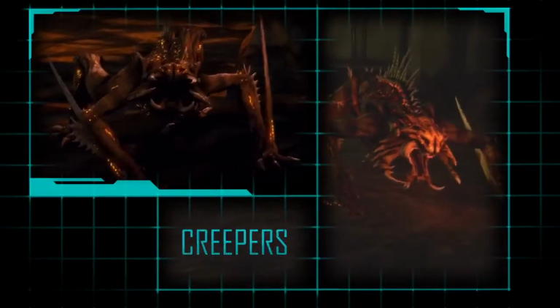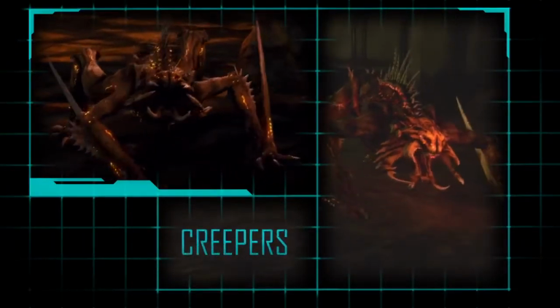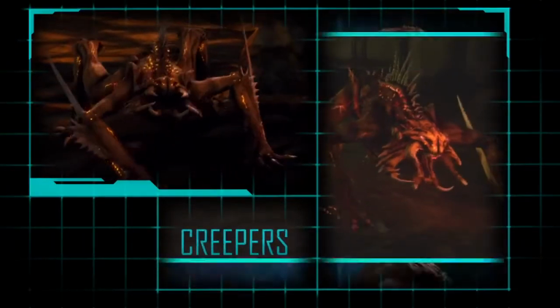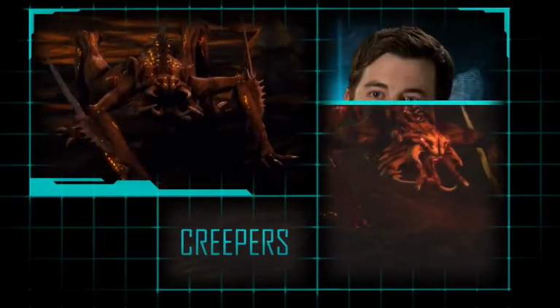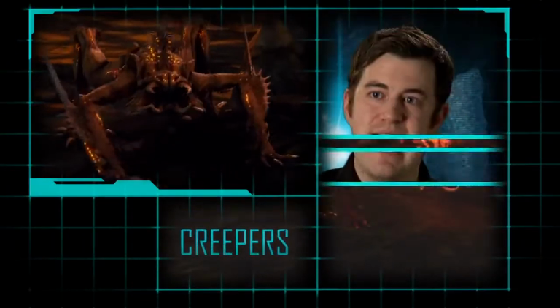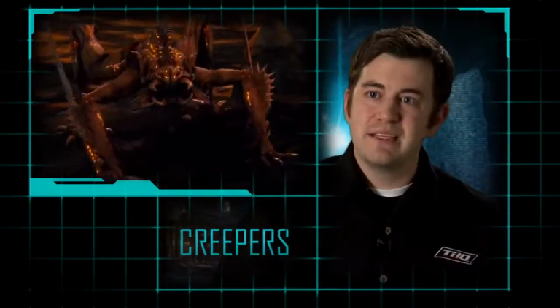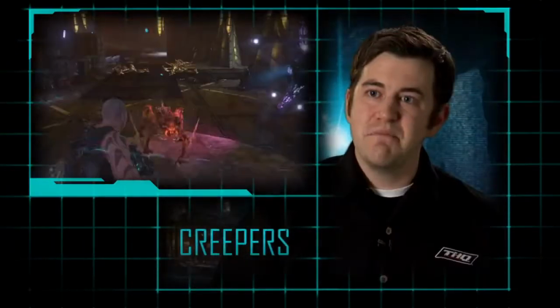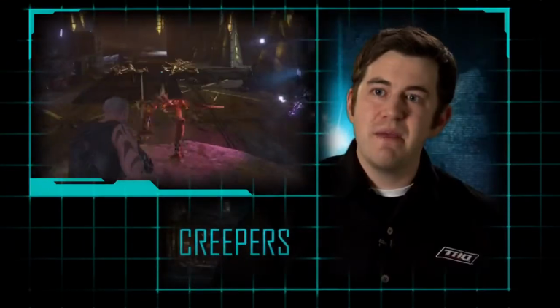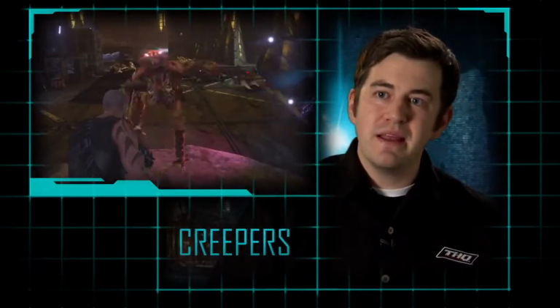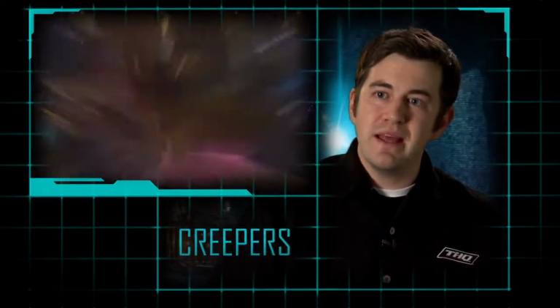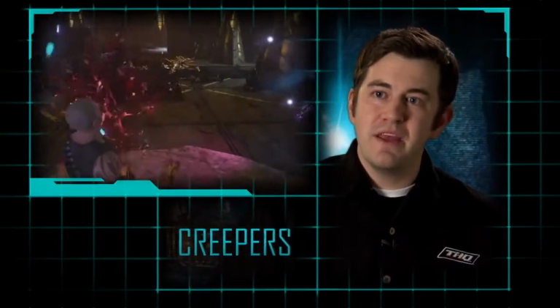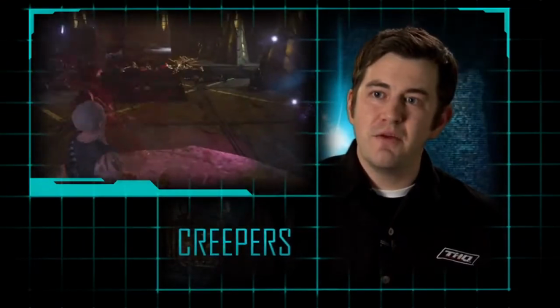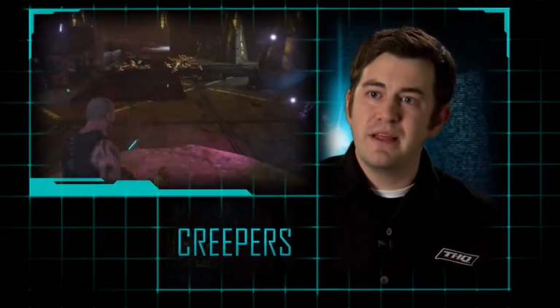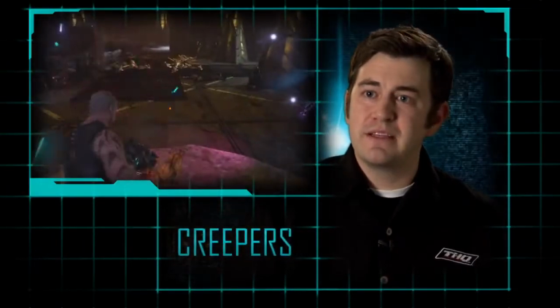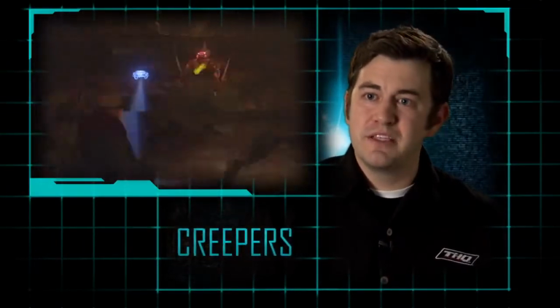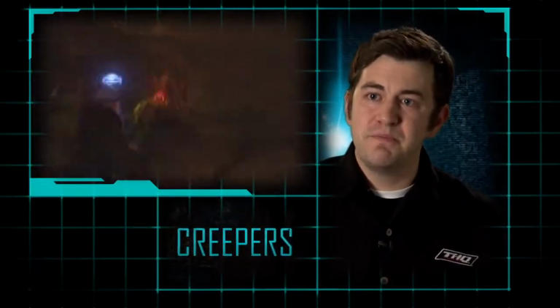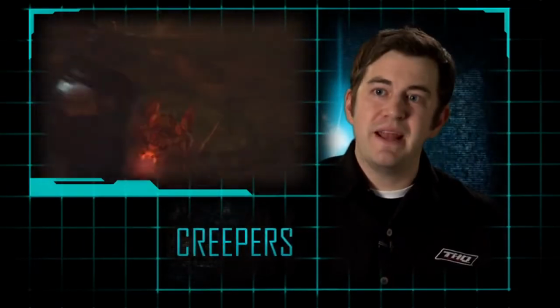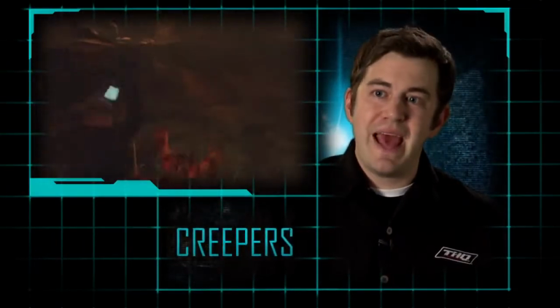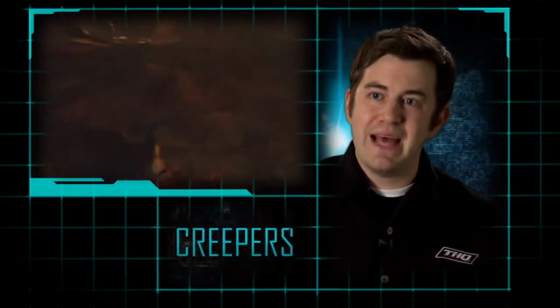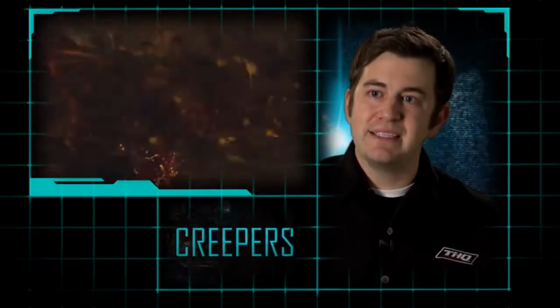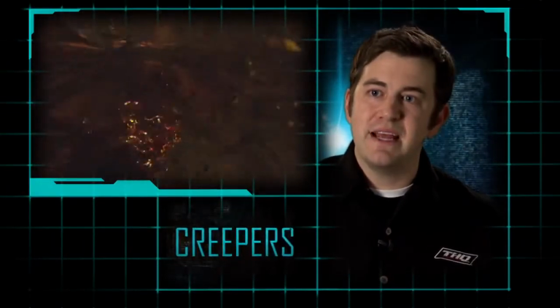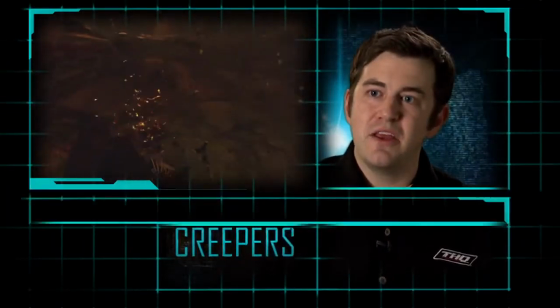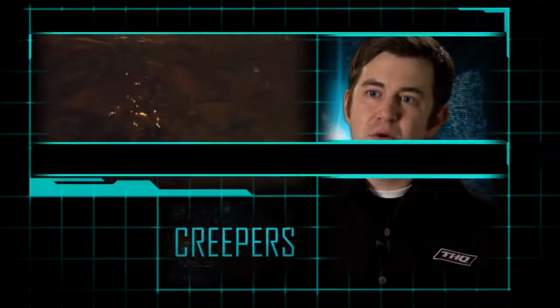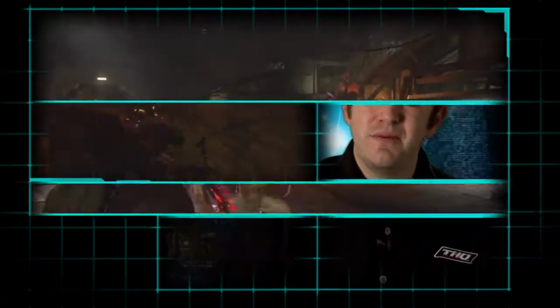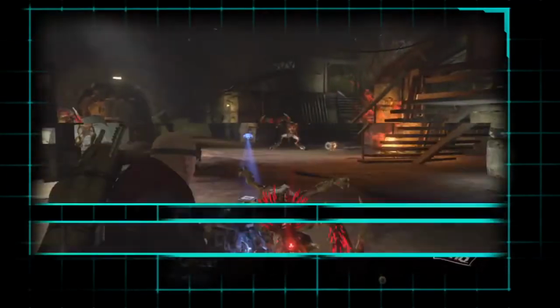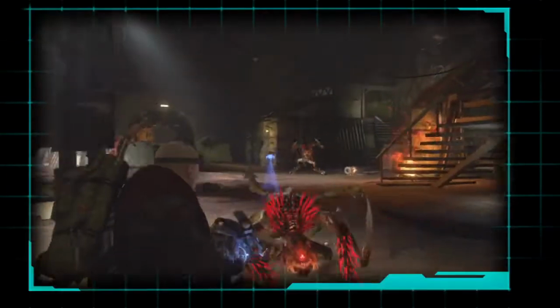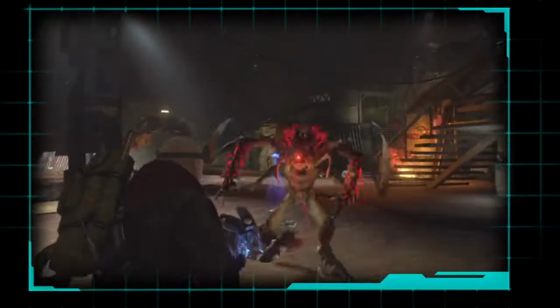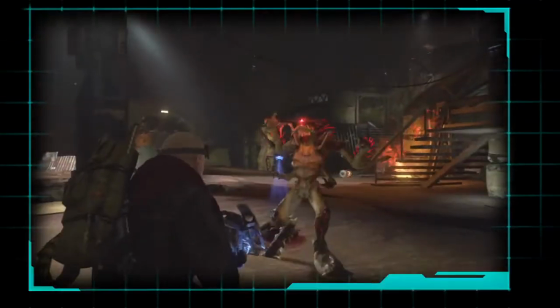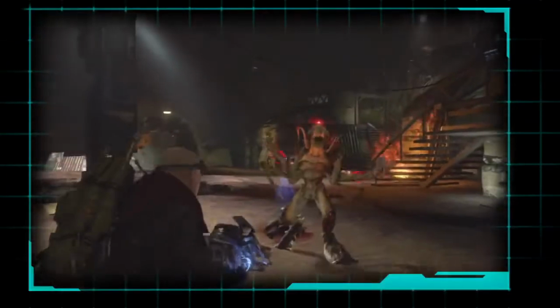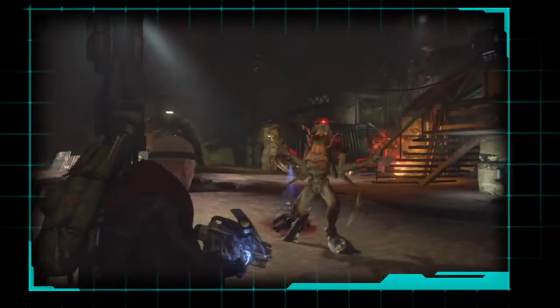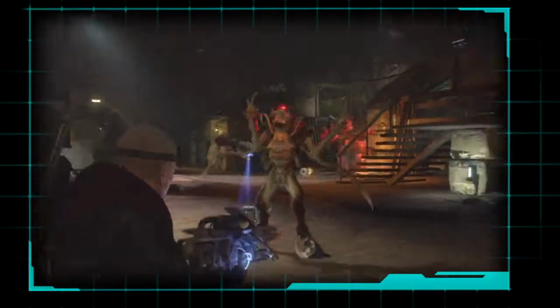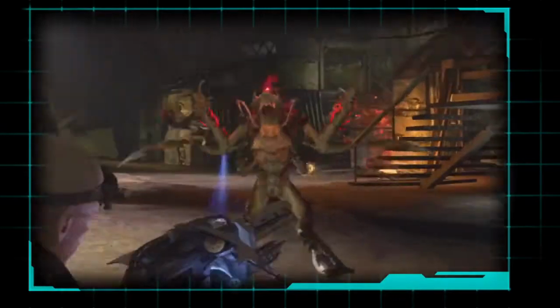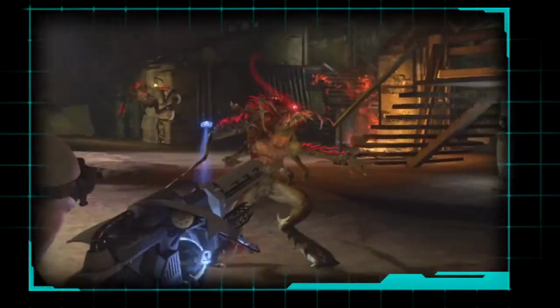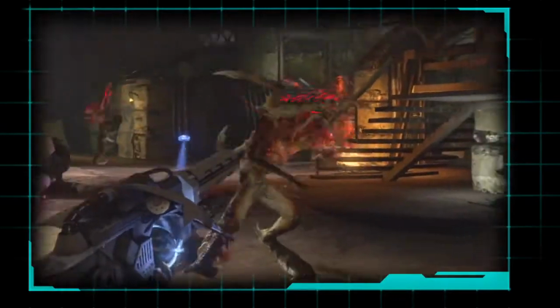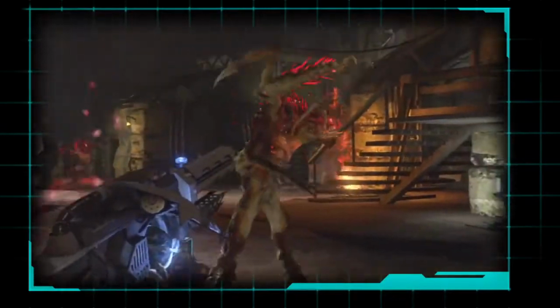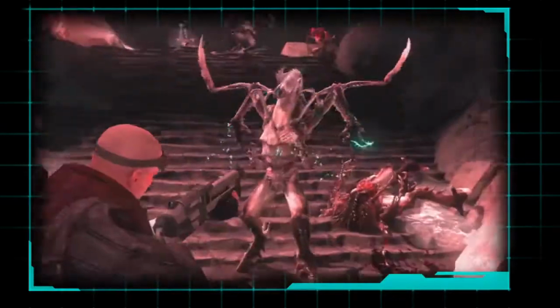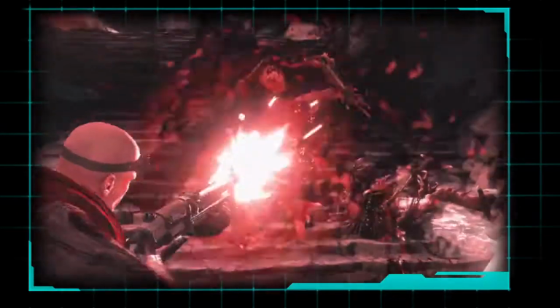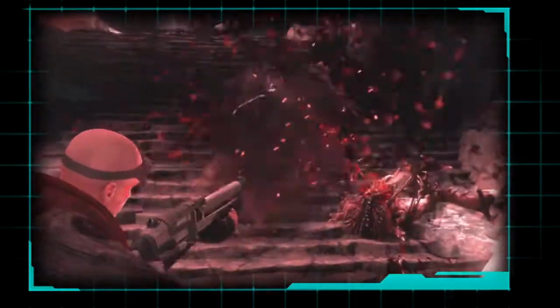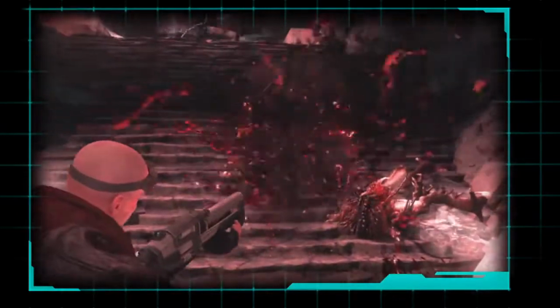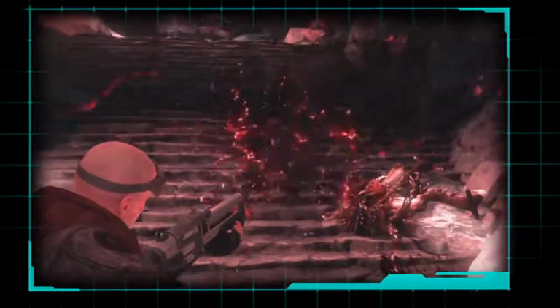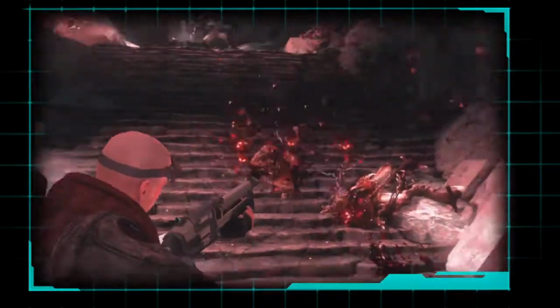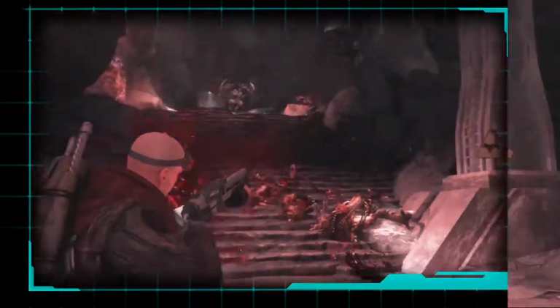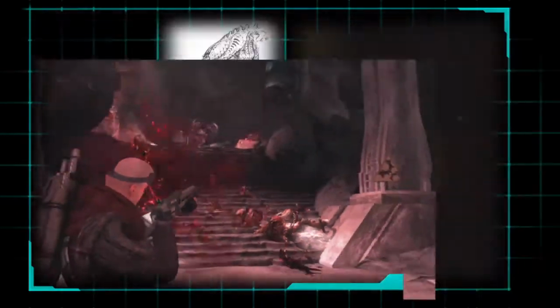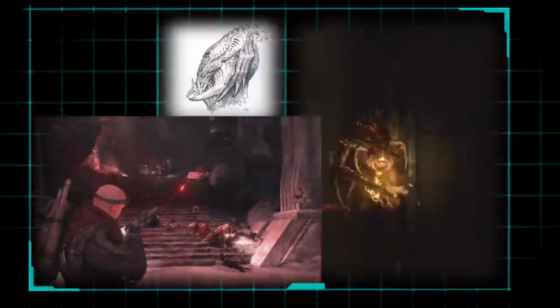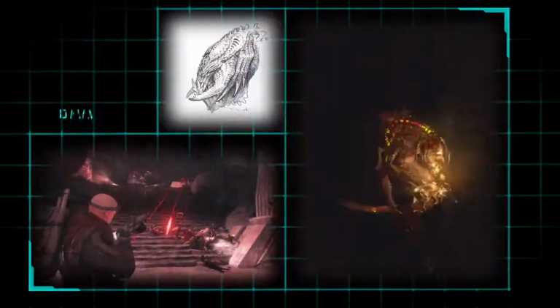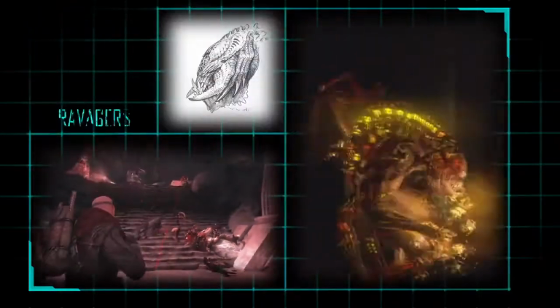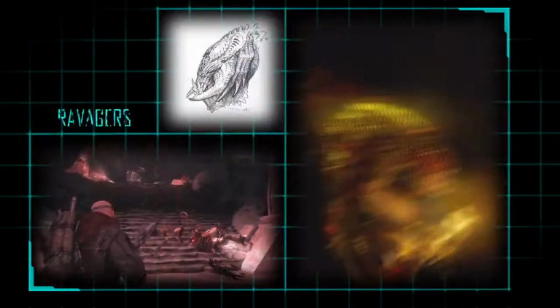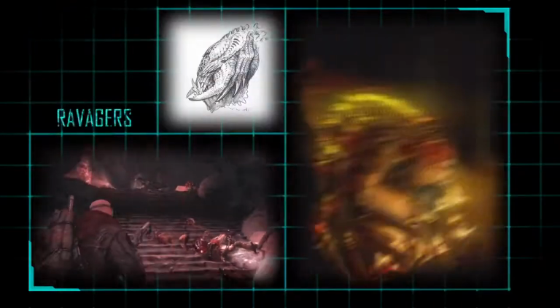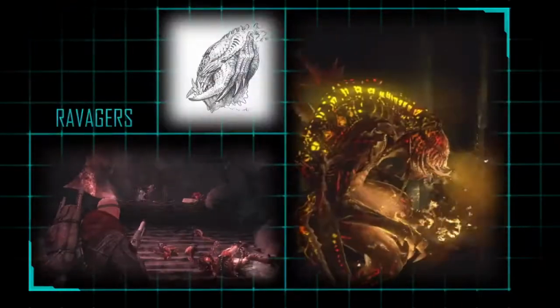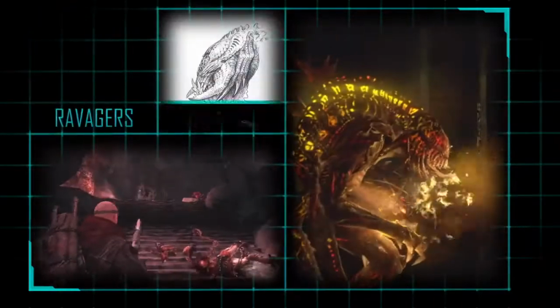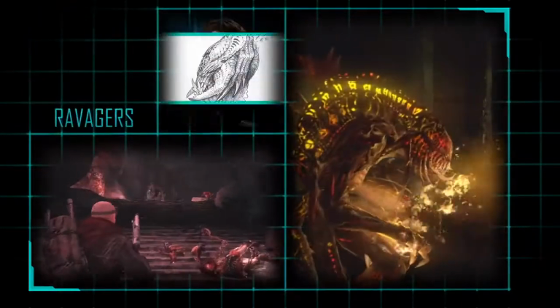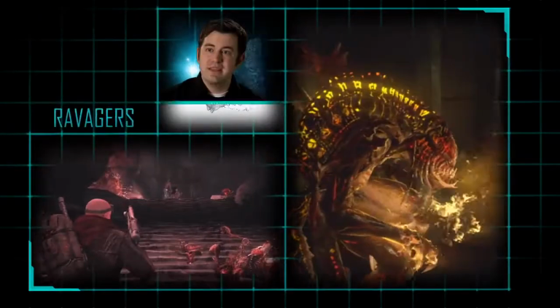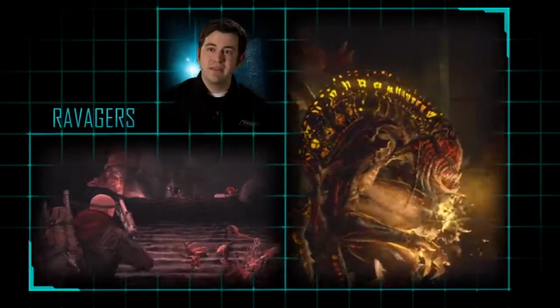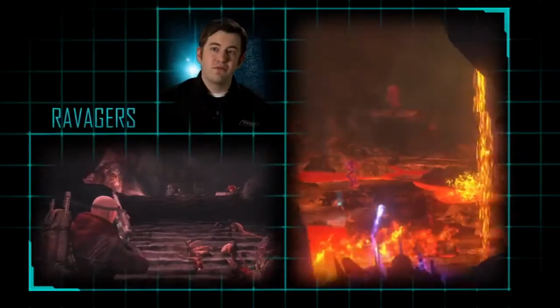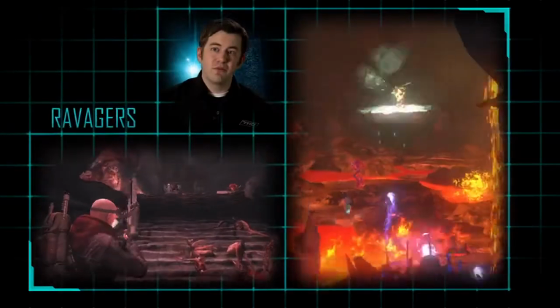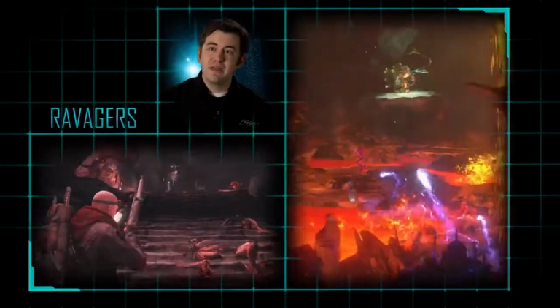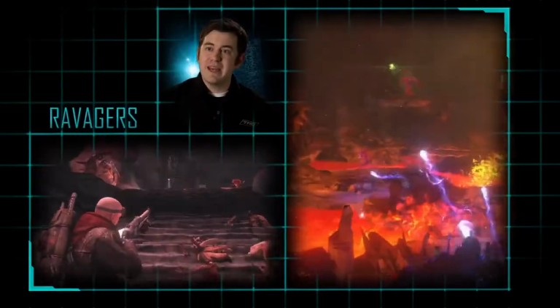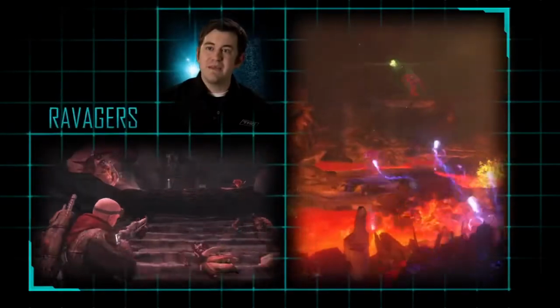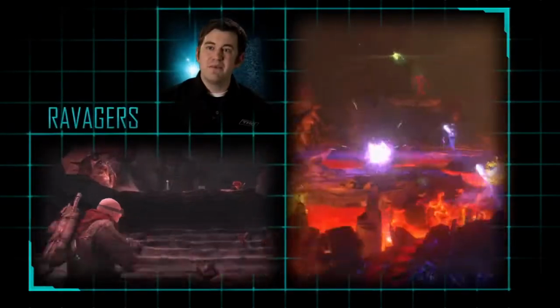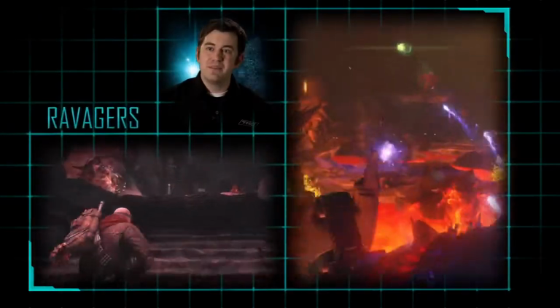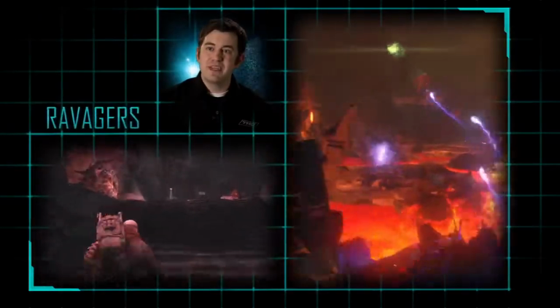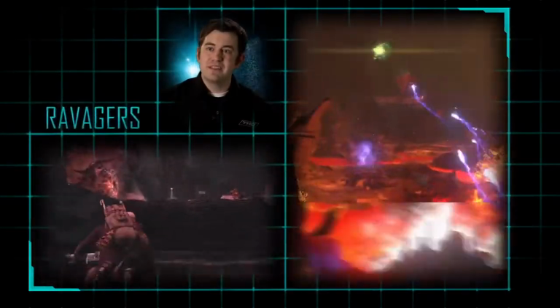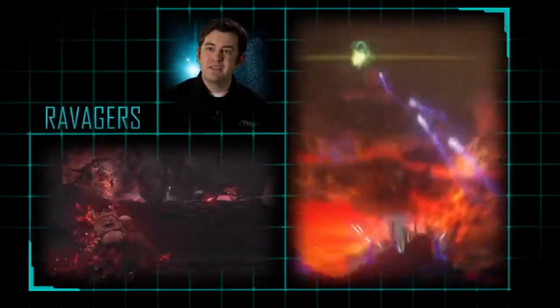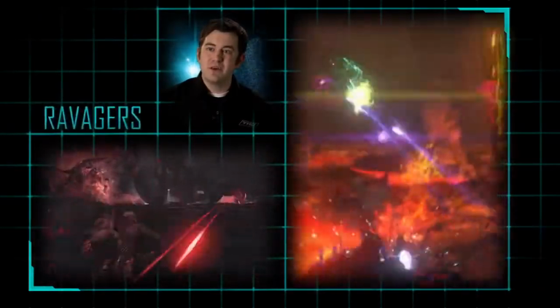These guys like to melee you, they like to spit acid at you. Then we have the Ravagers, they're kind of like the mid-level infantry. They stick to buildings, they can throw lightning bolts at you.